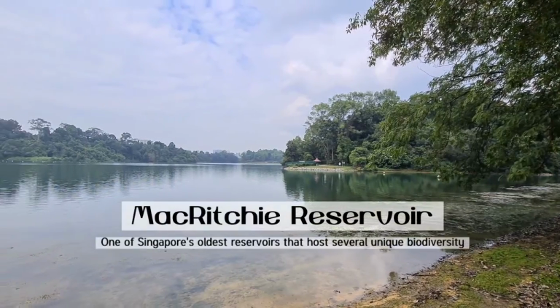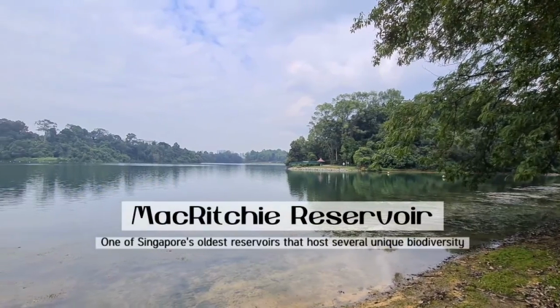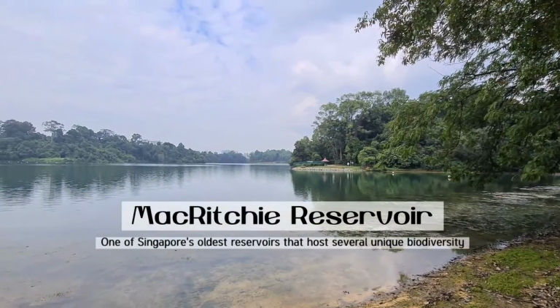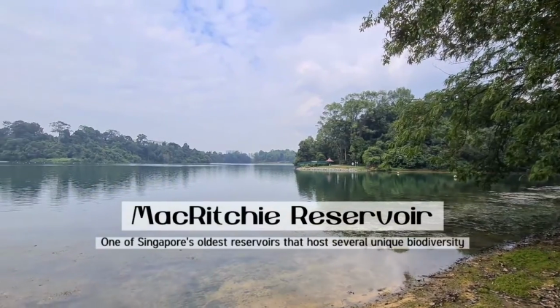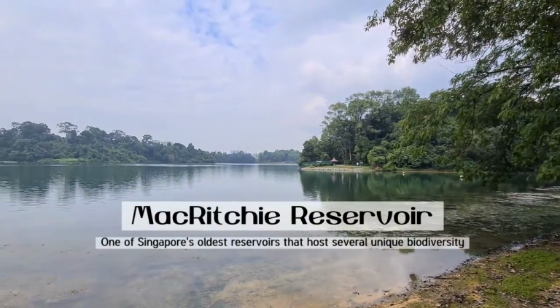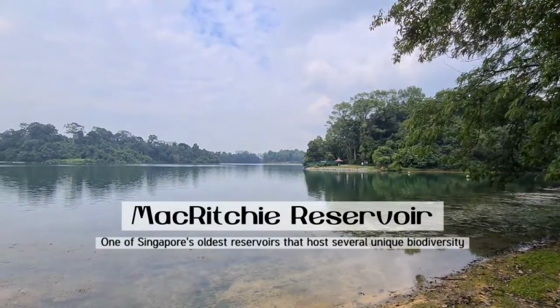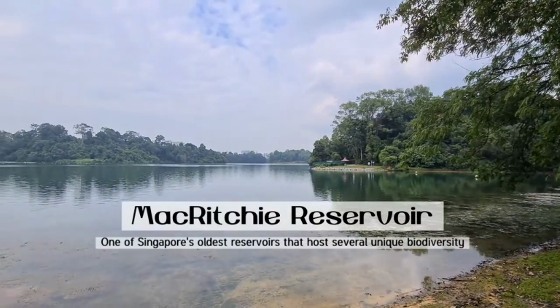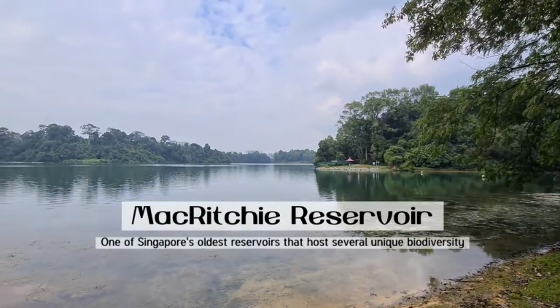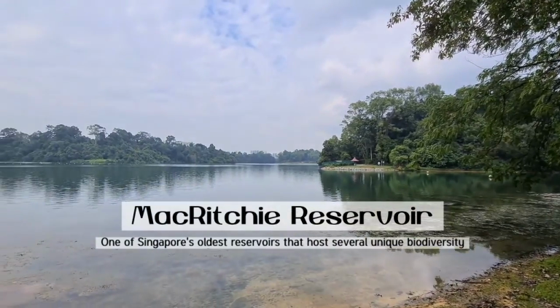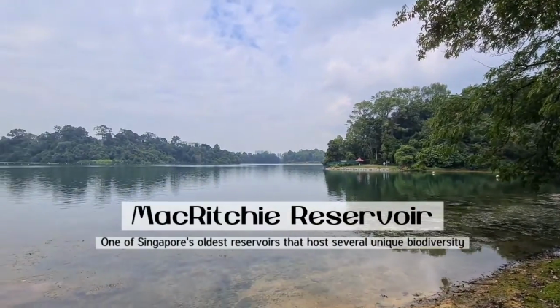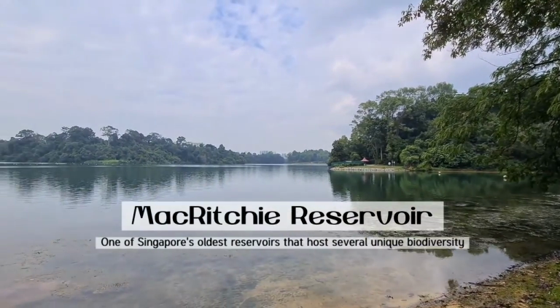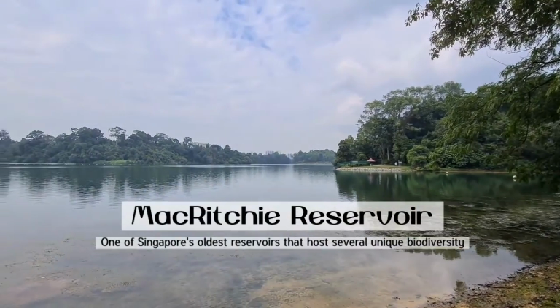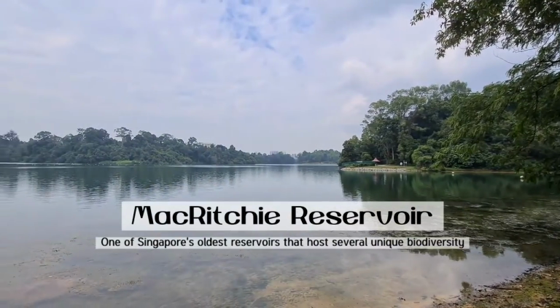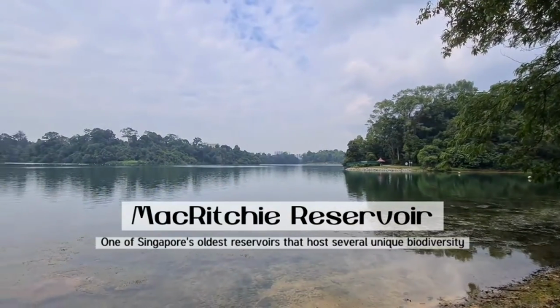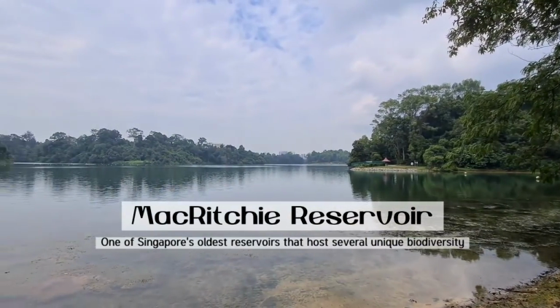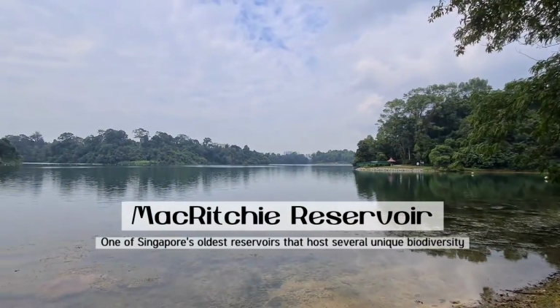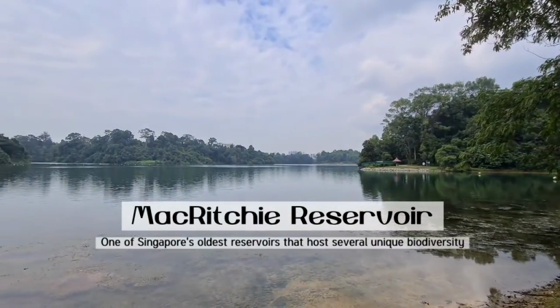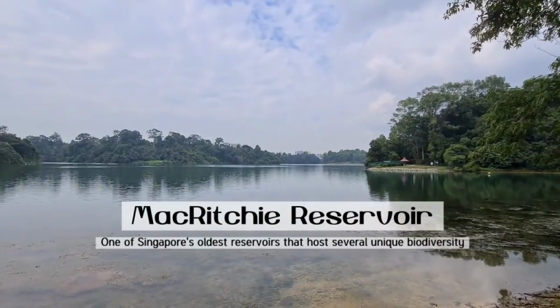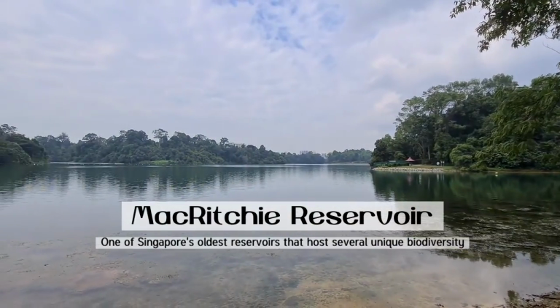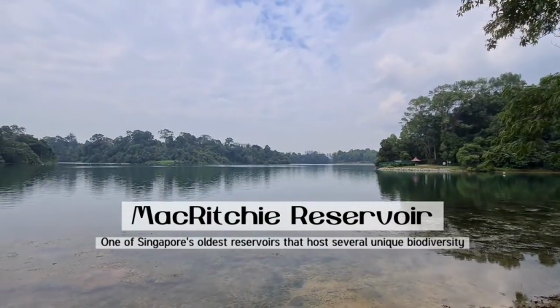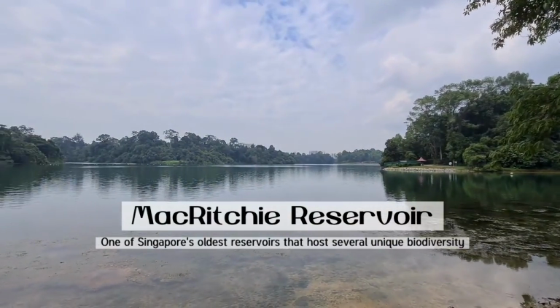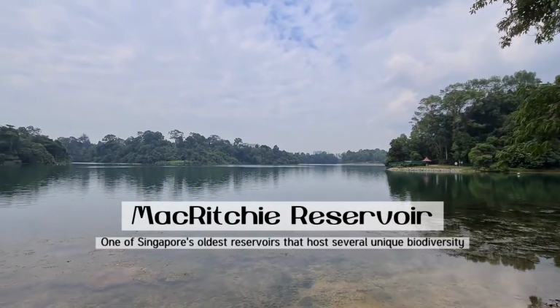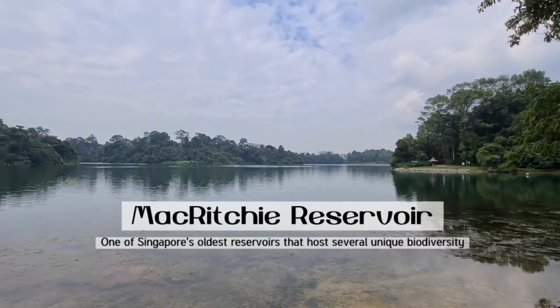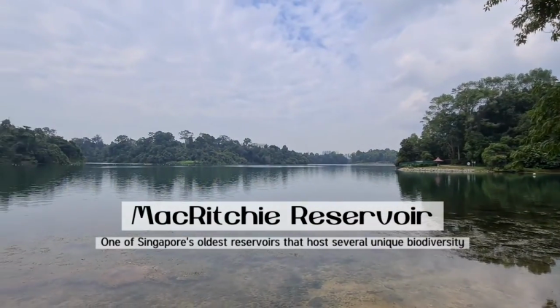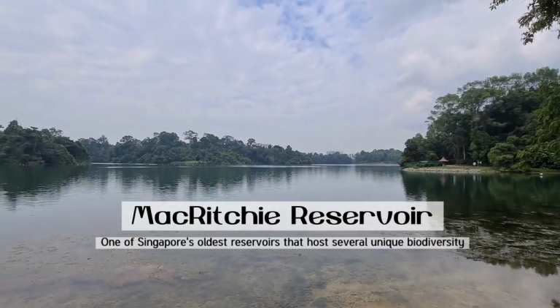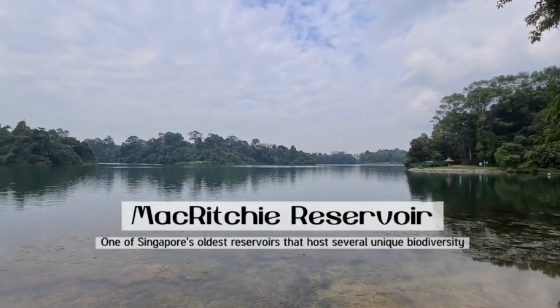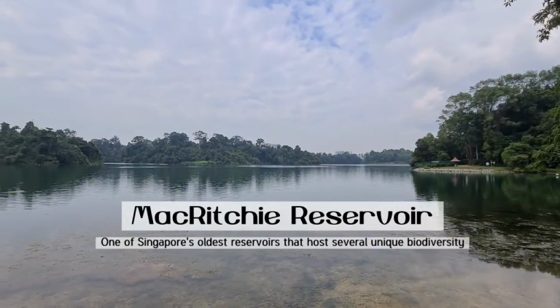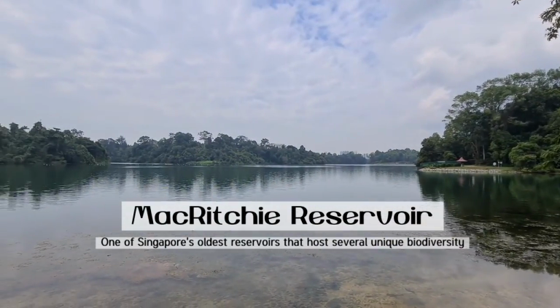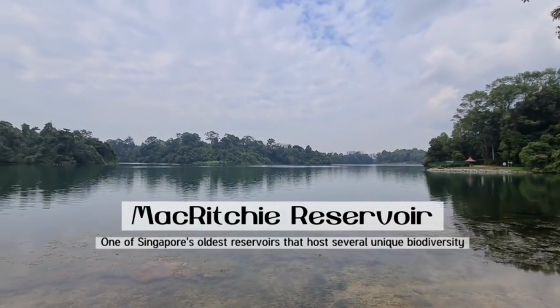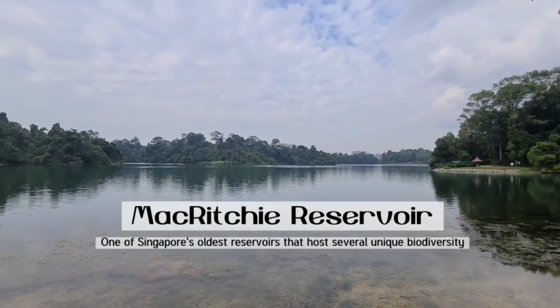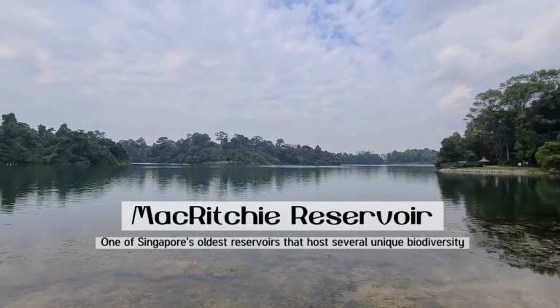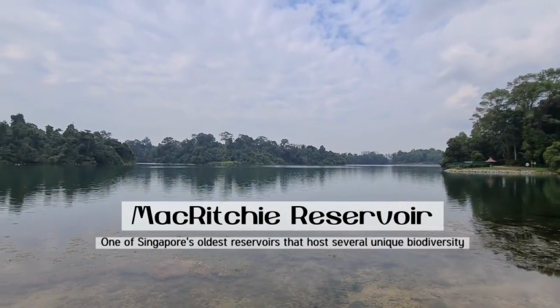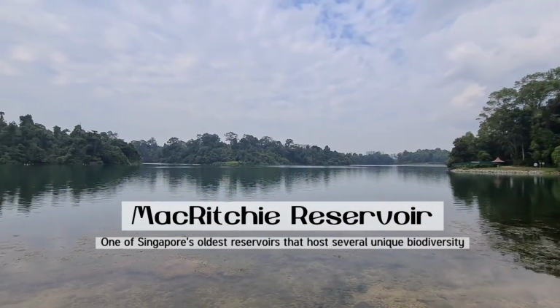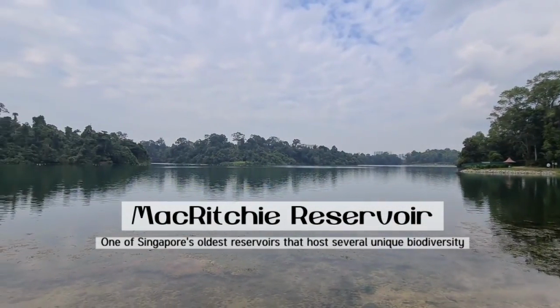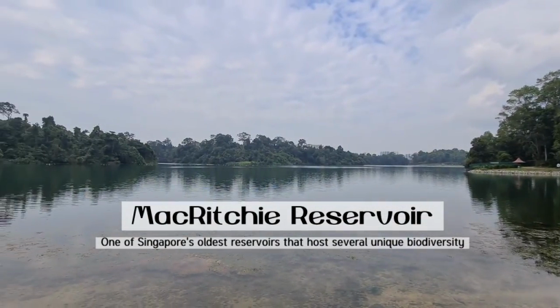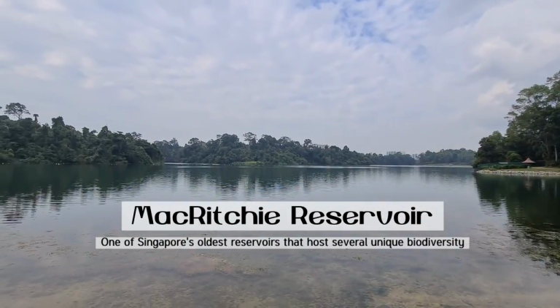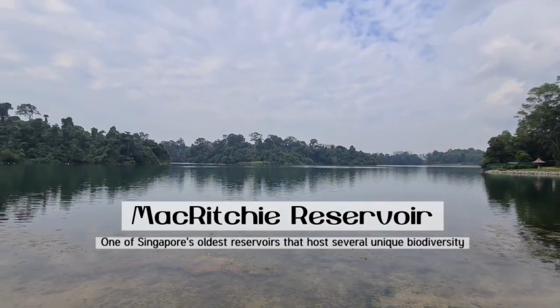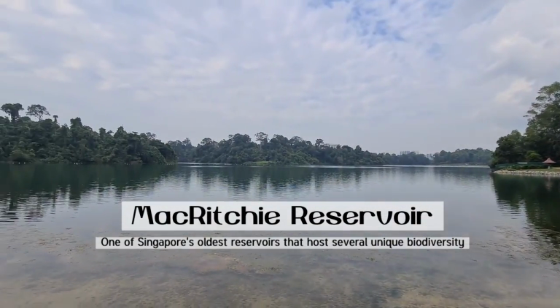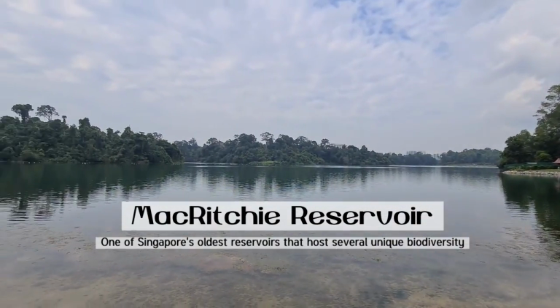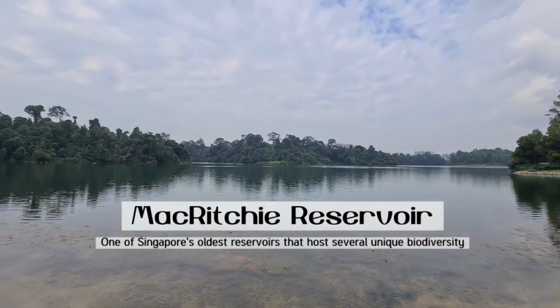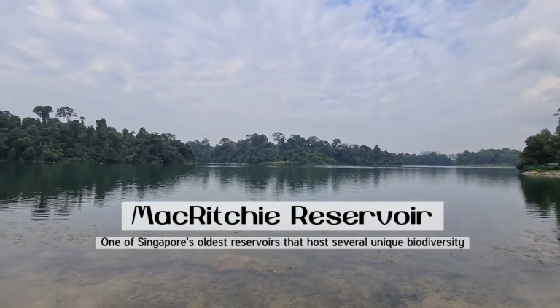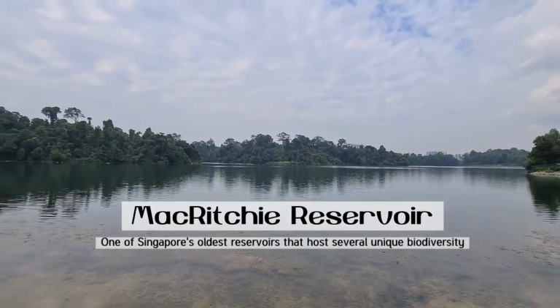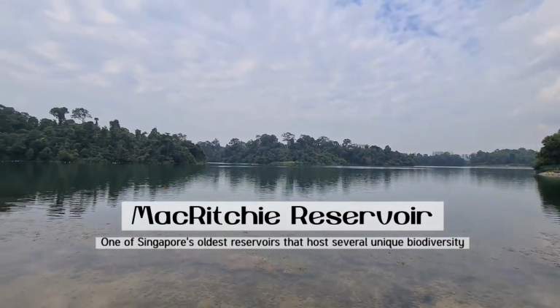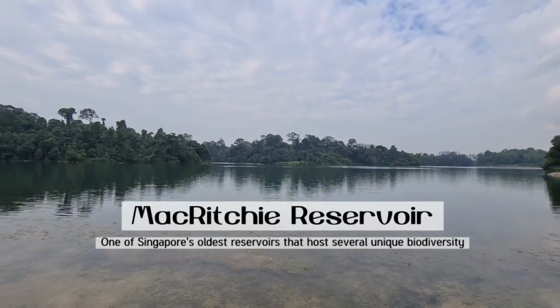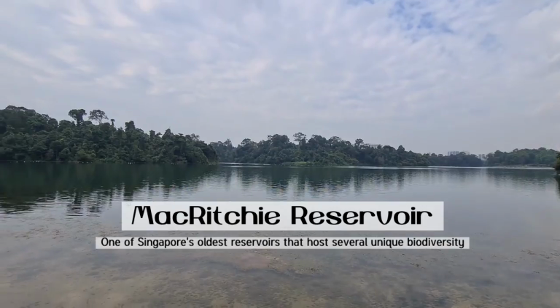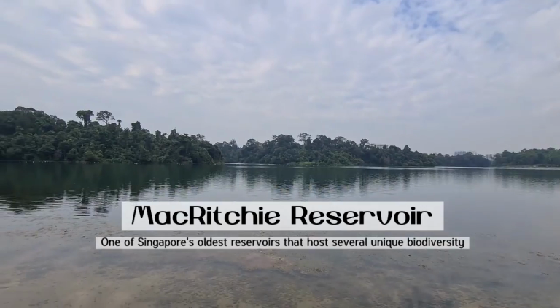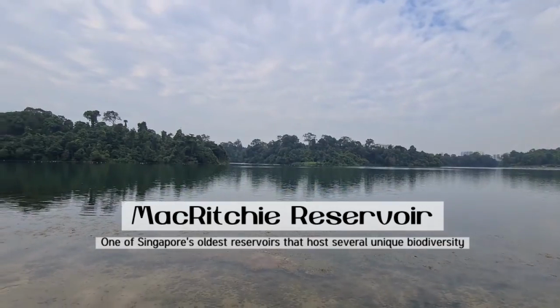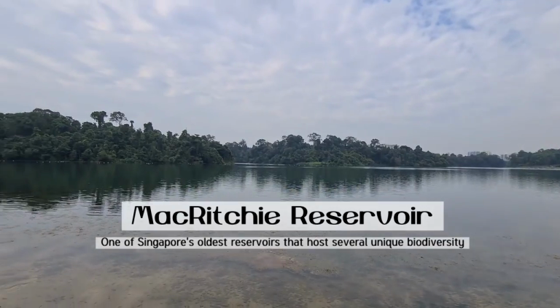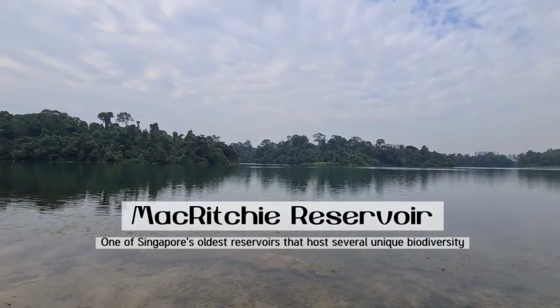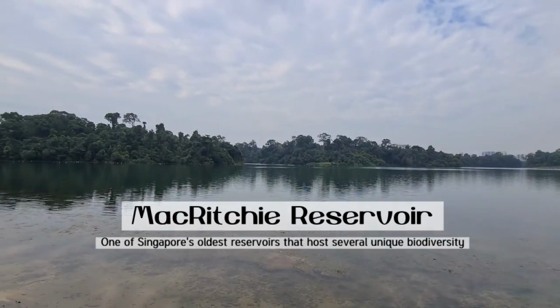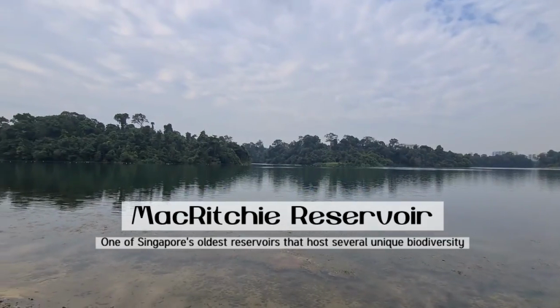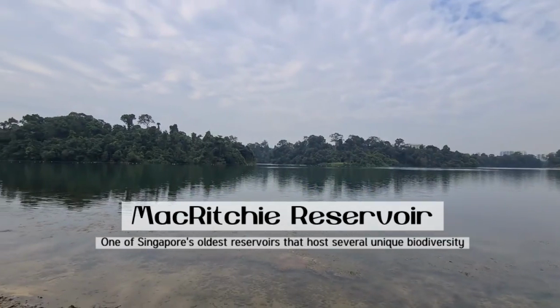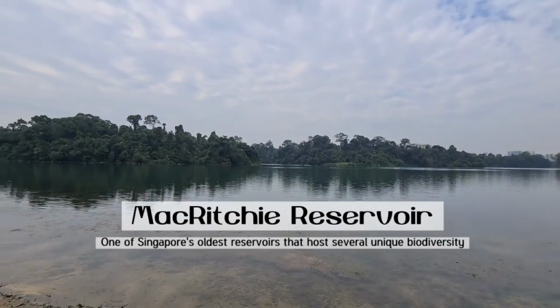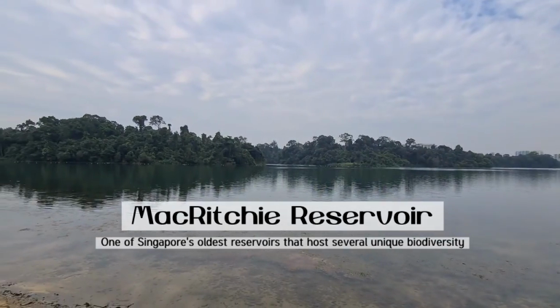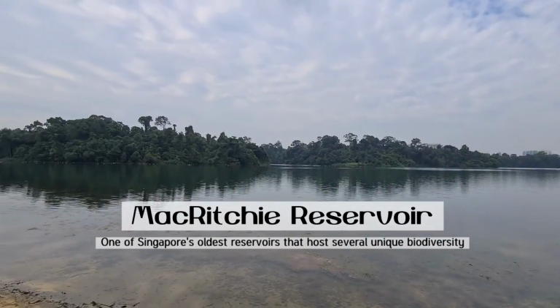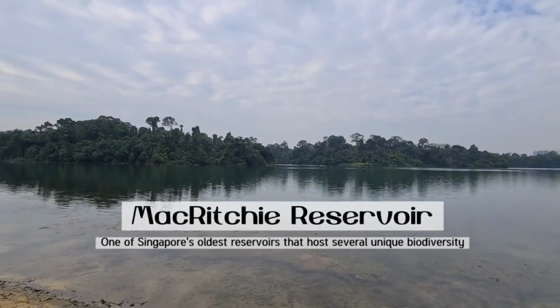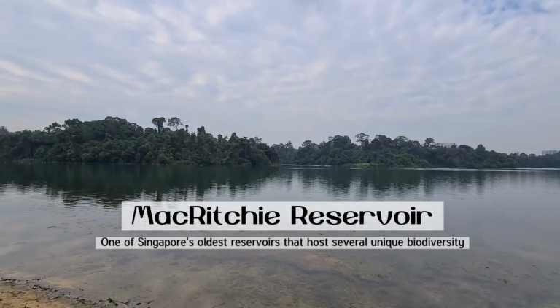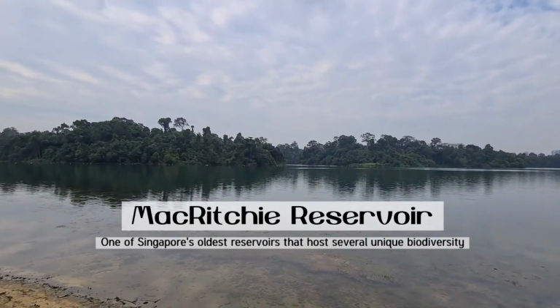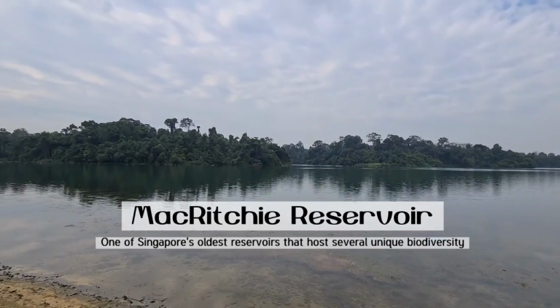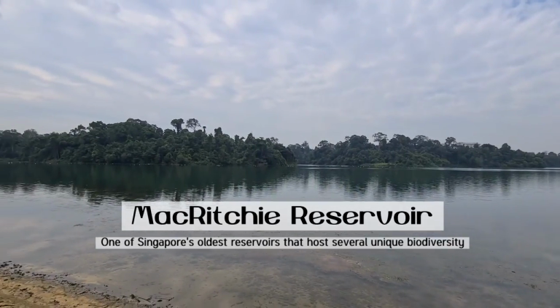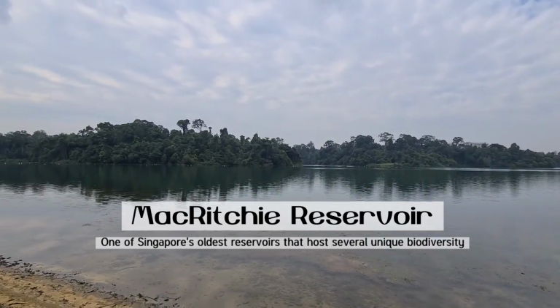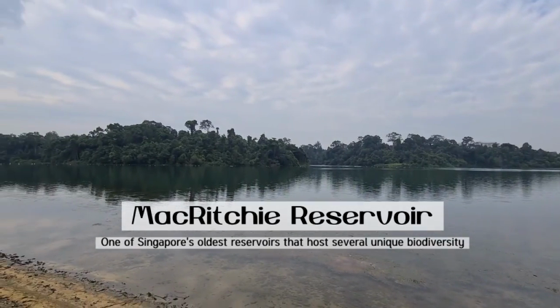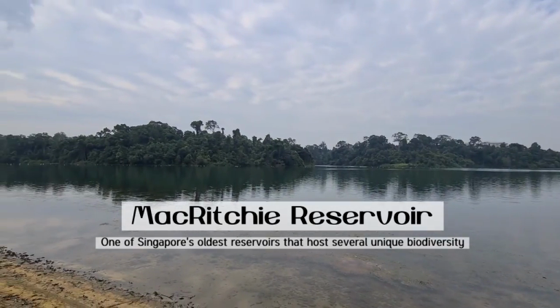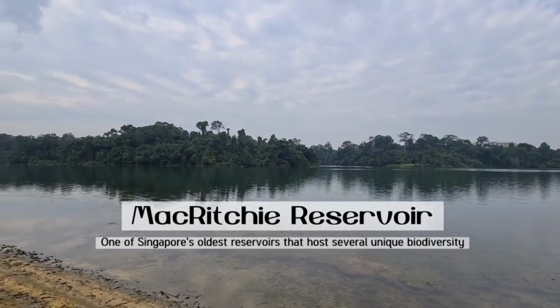Welcome to McRitchie Reservoir, one of Singapore's oldest reservoirs, which hosts several unique biodiversities.